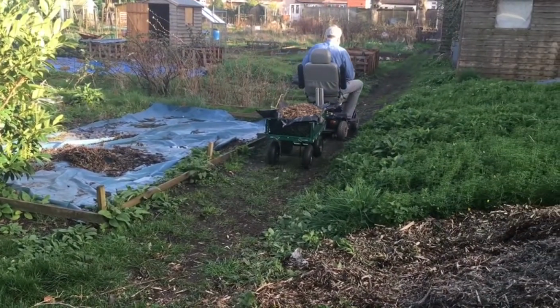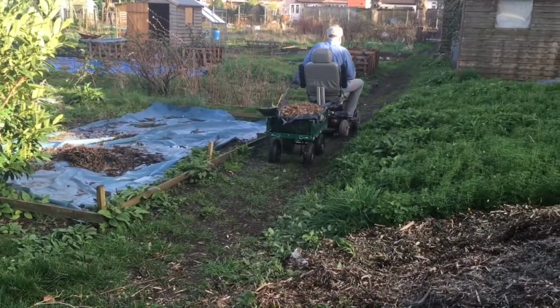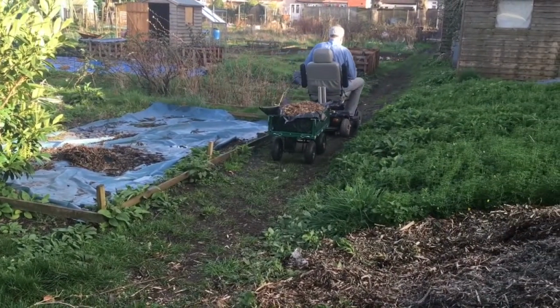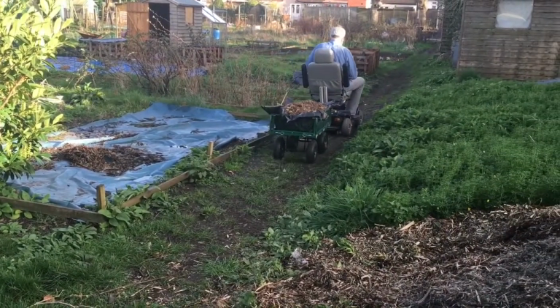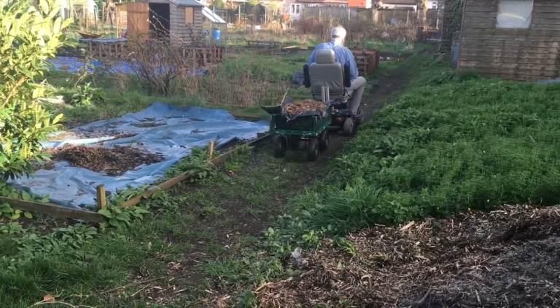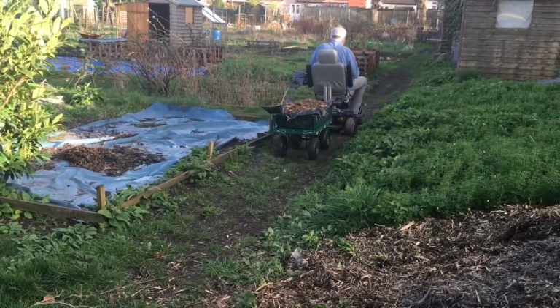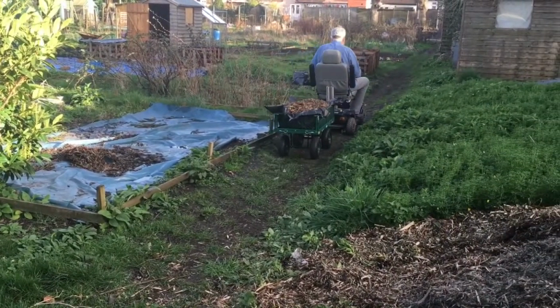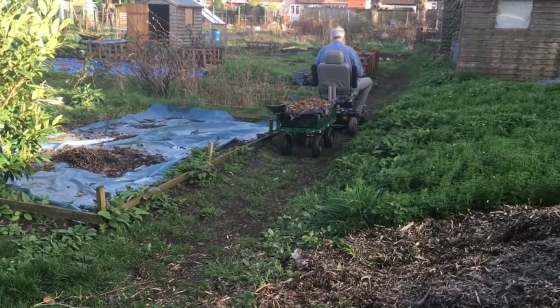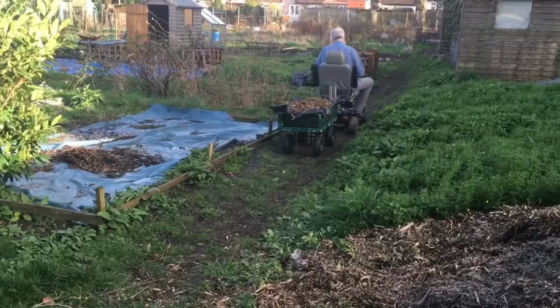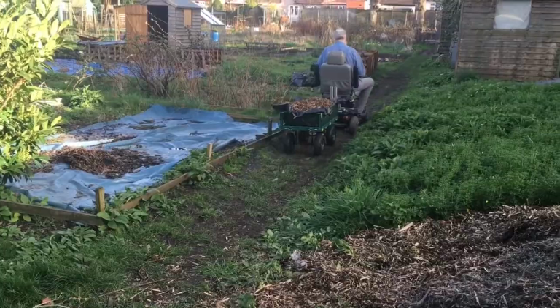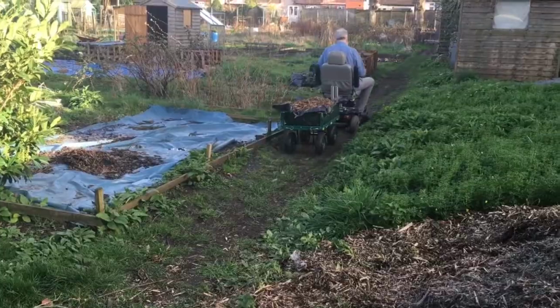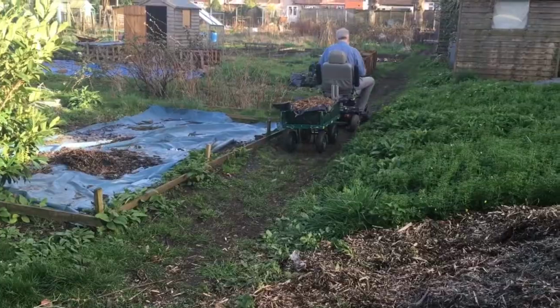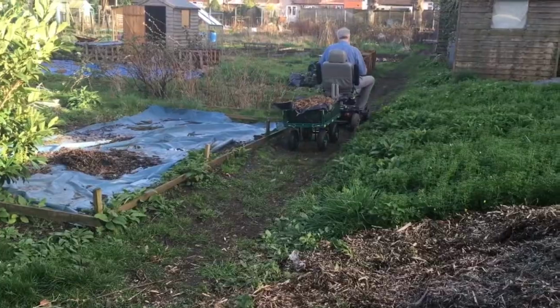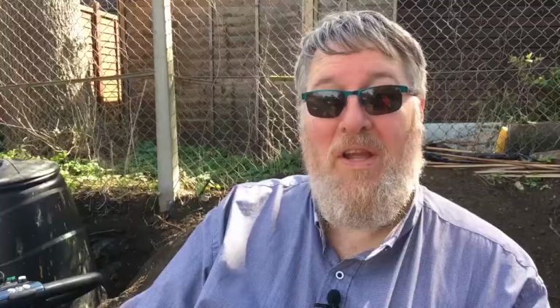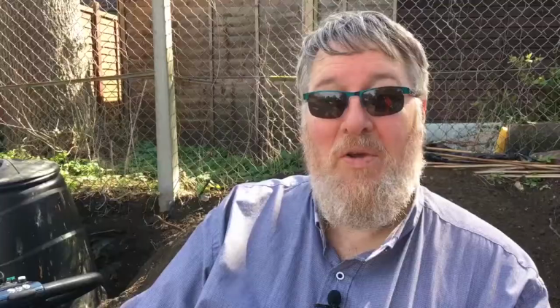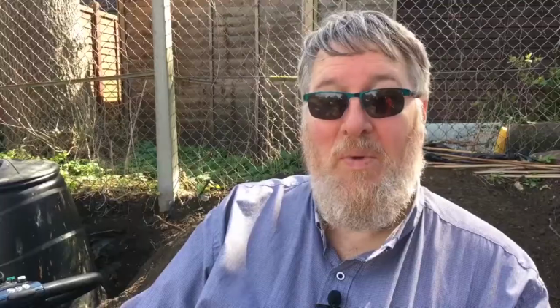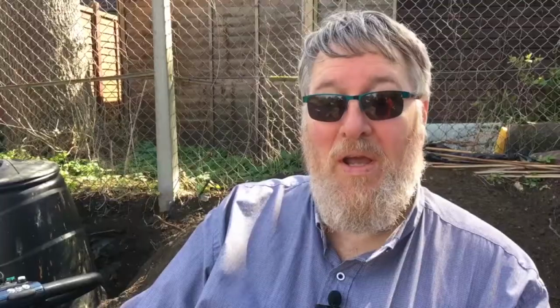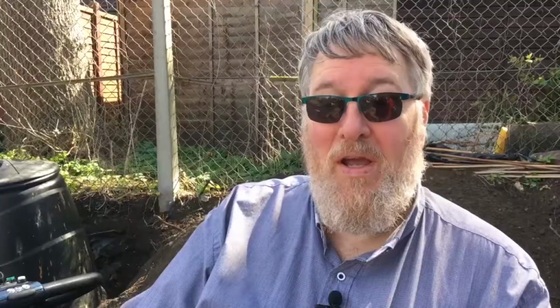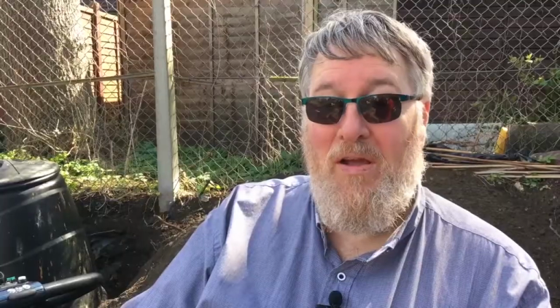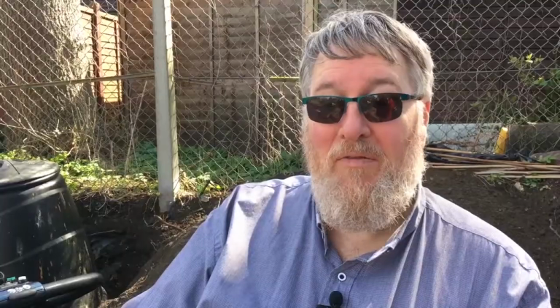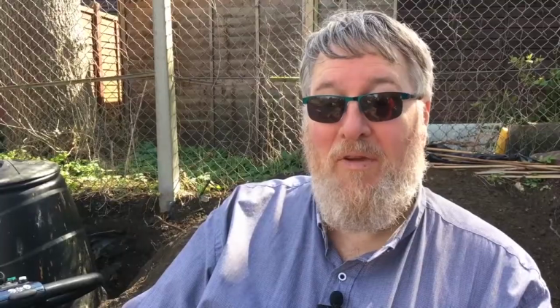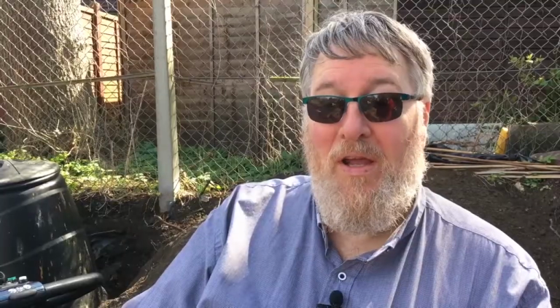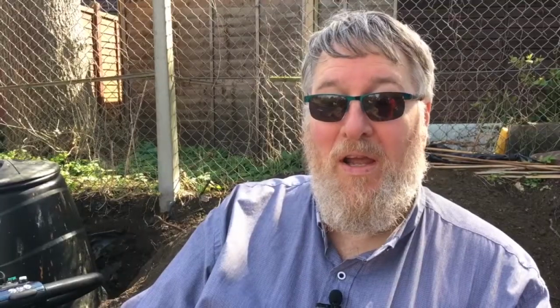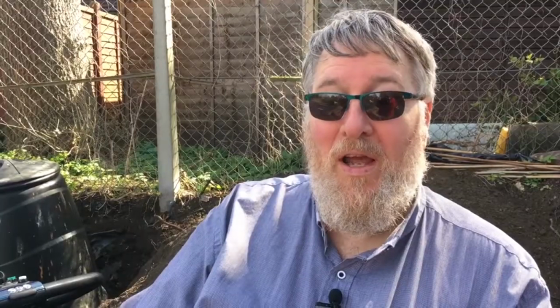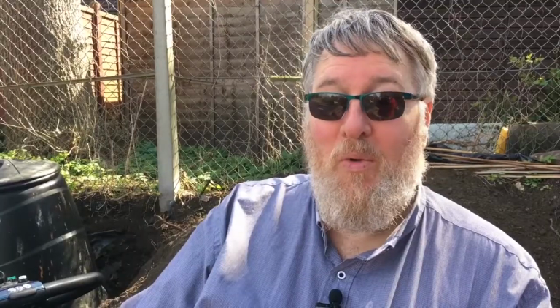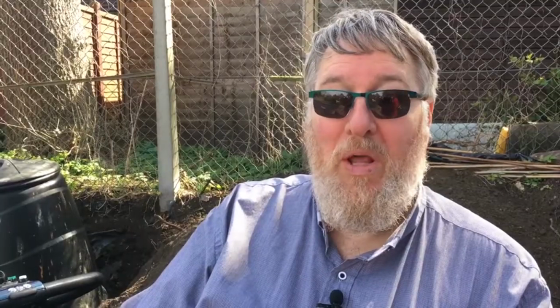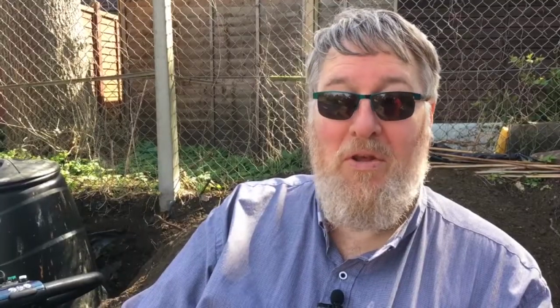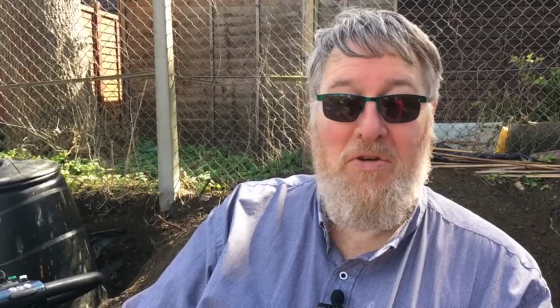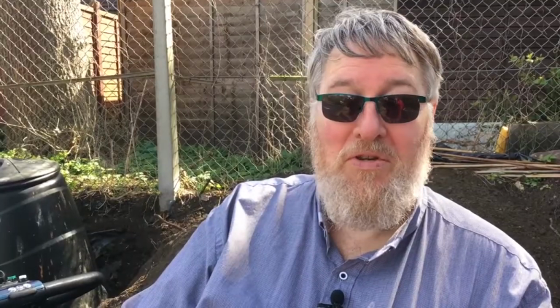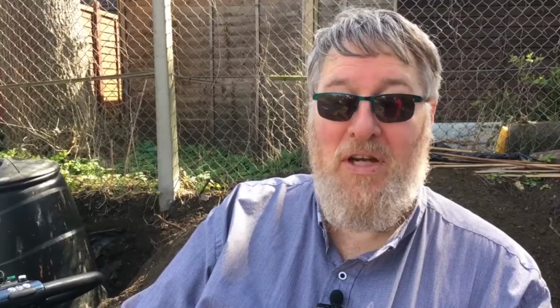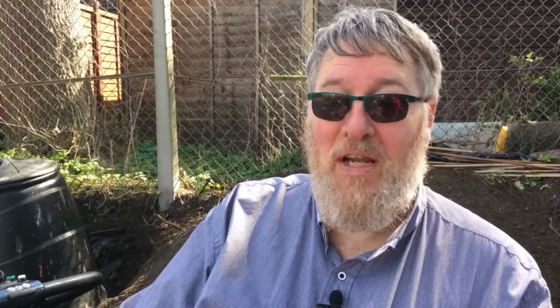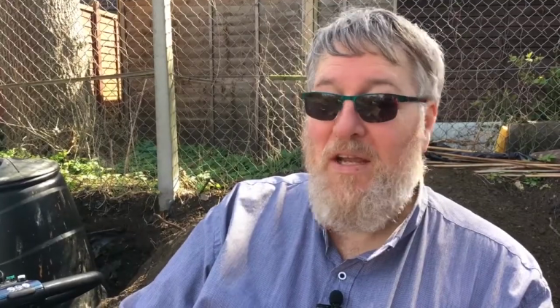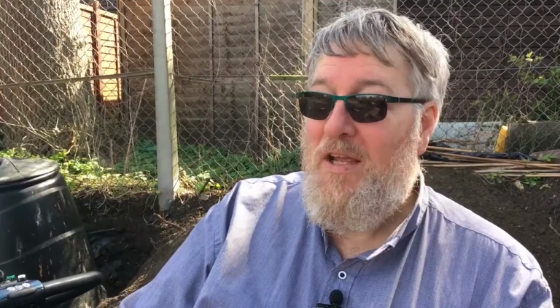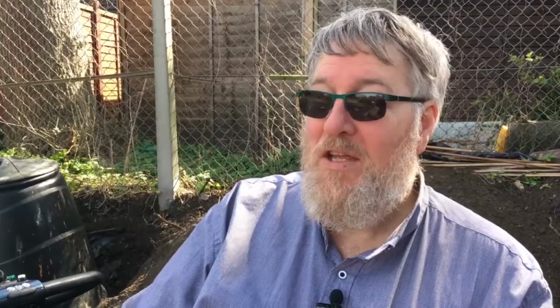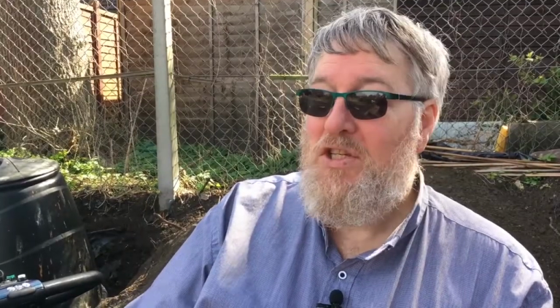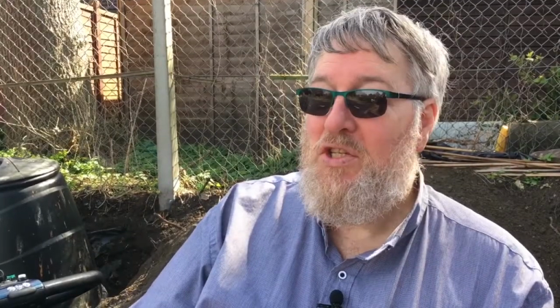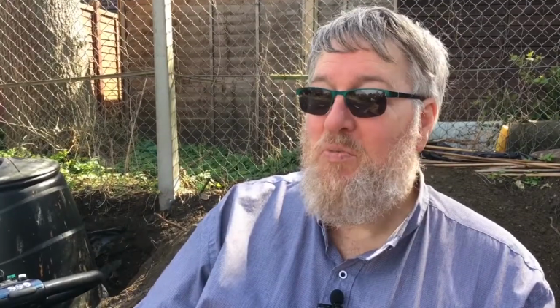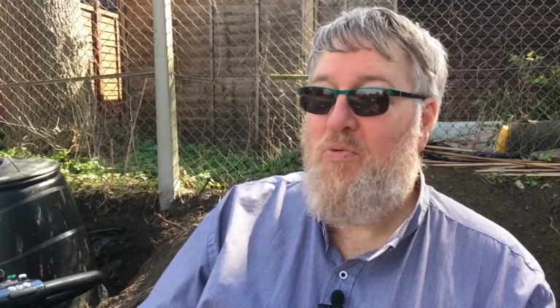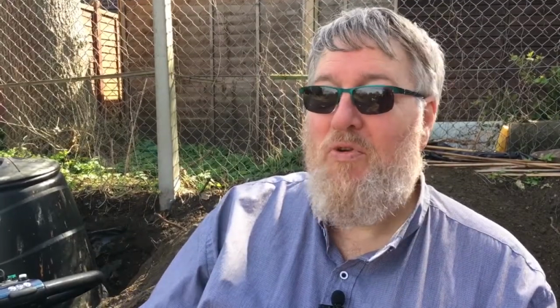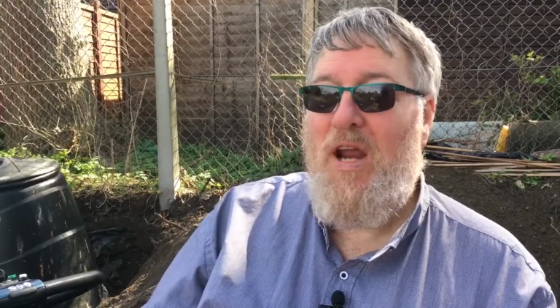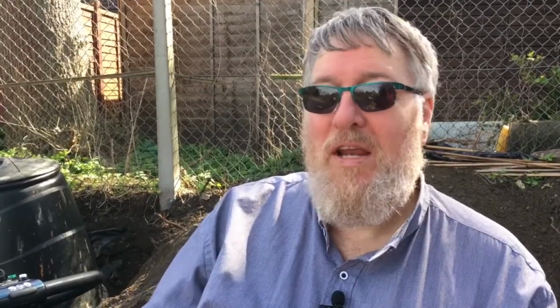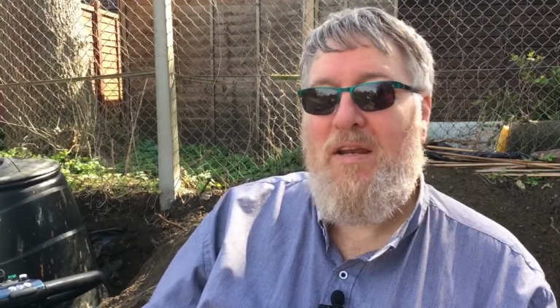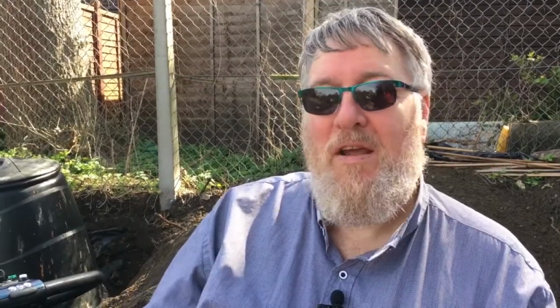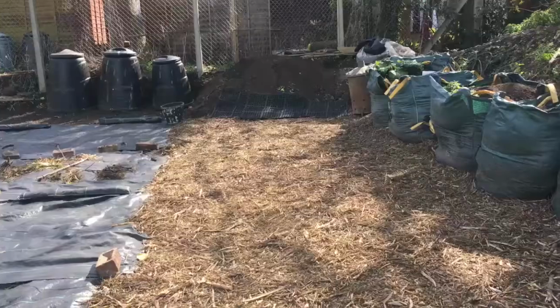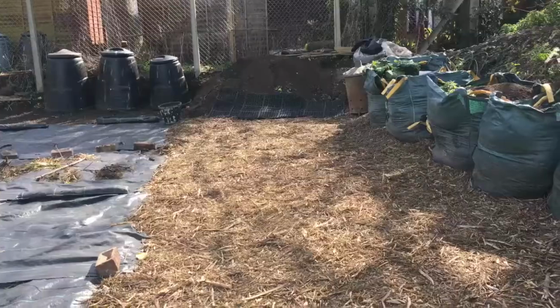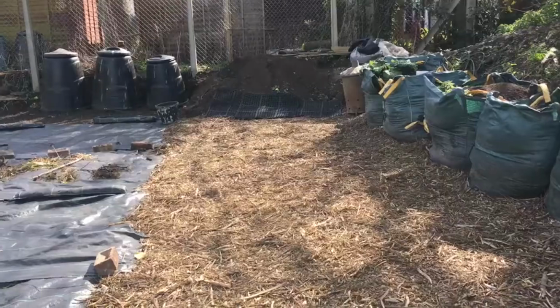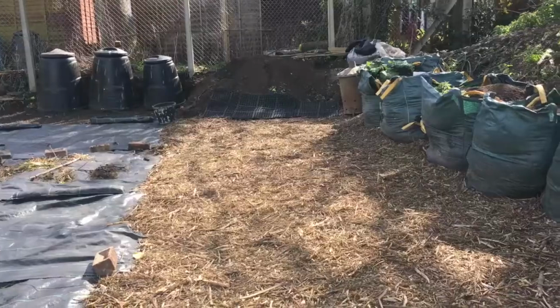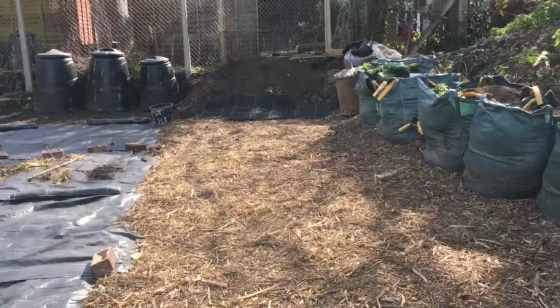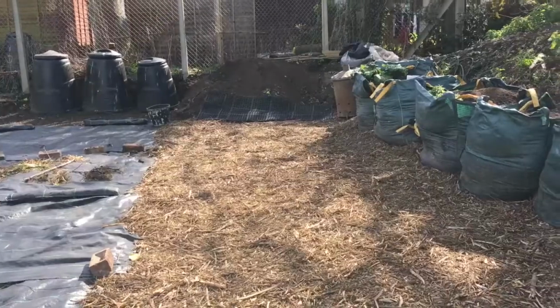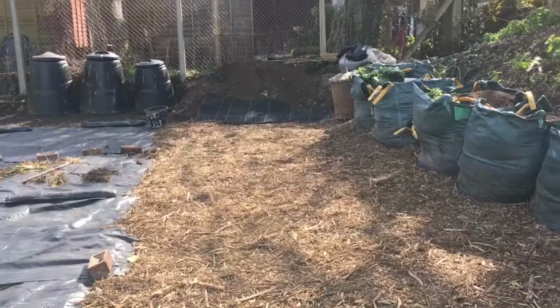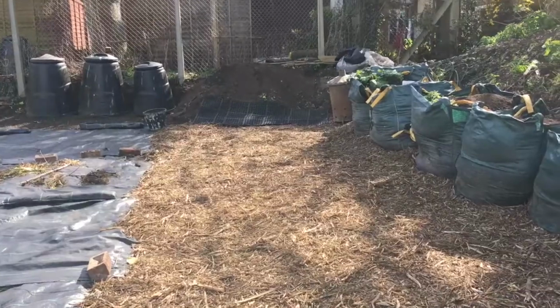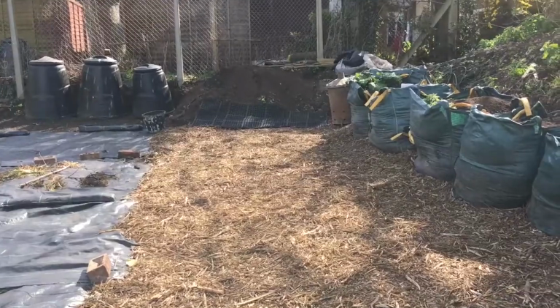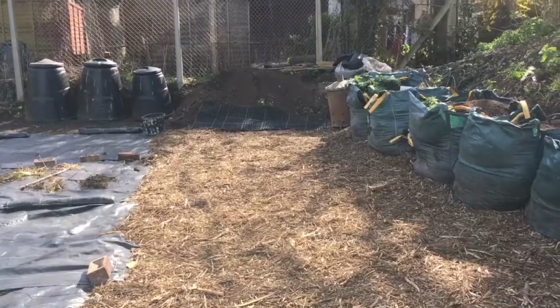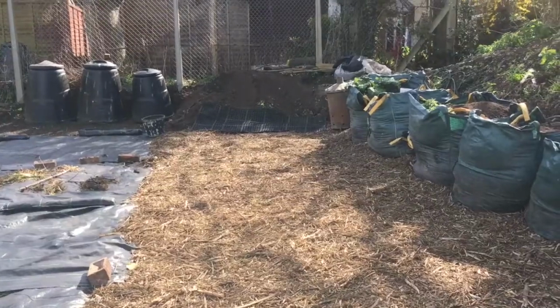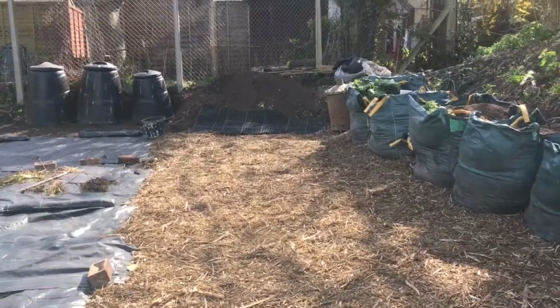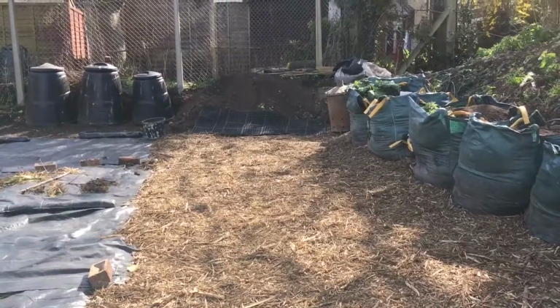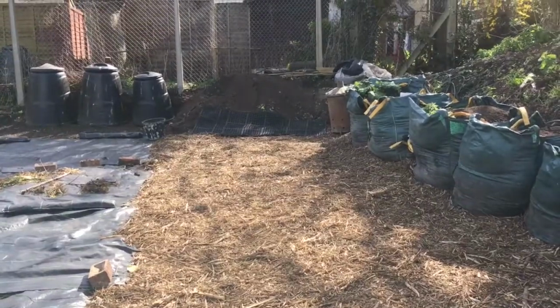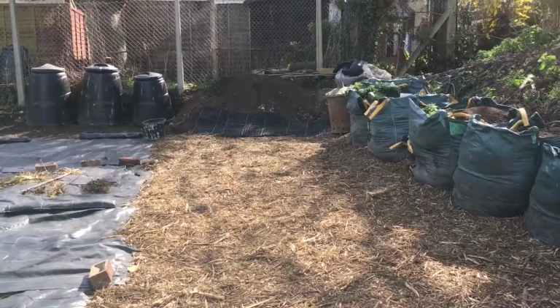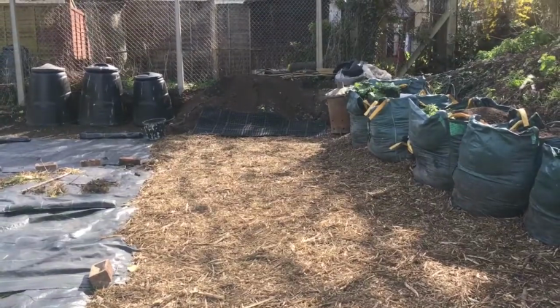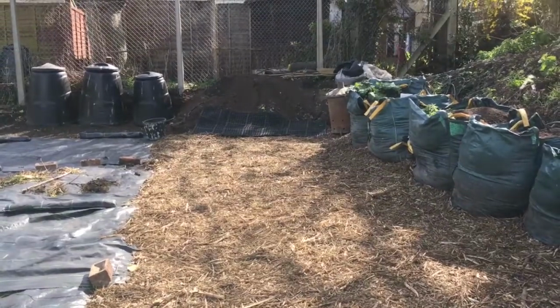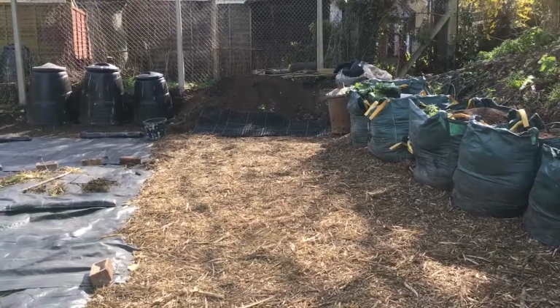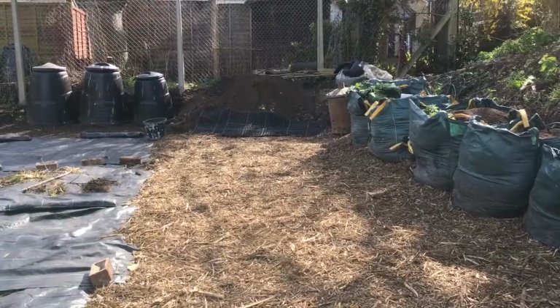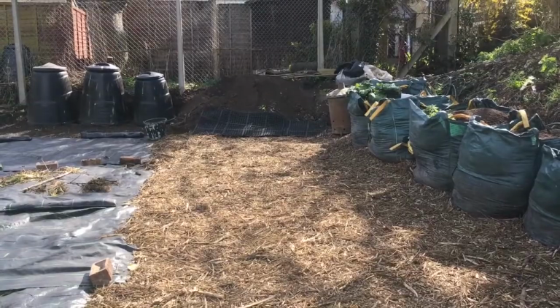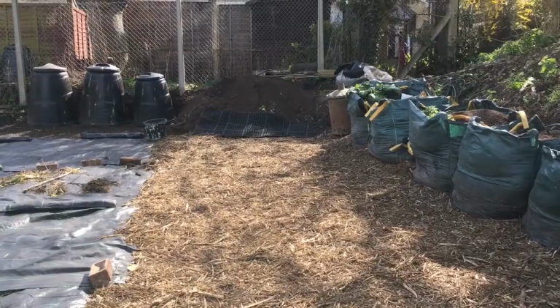So now we have a willow tree spread out over our allotment plot.